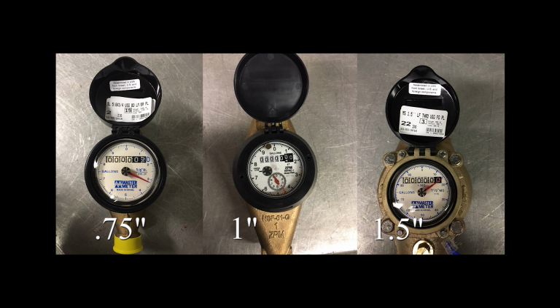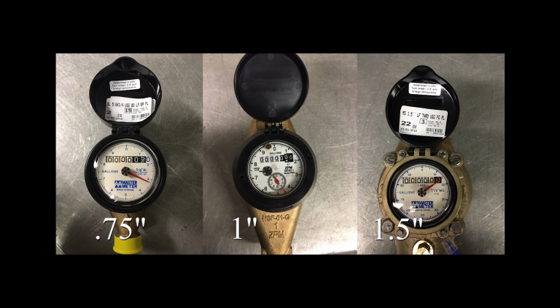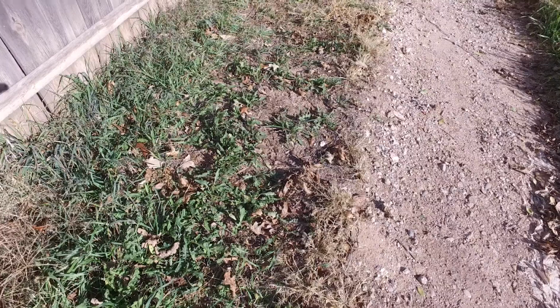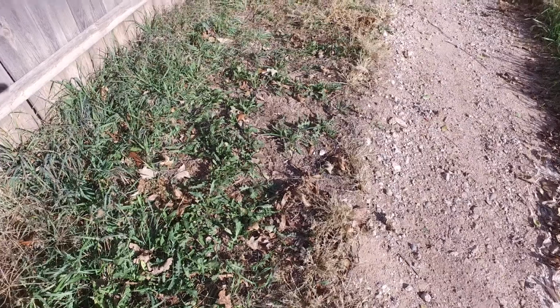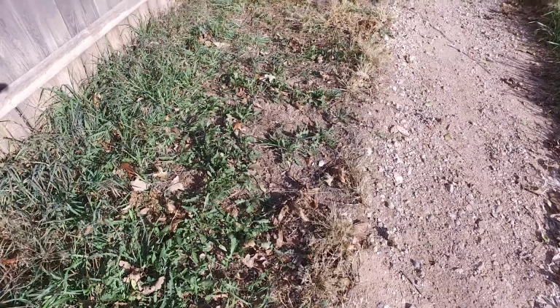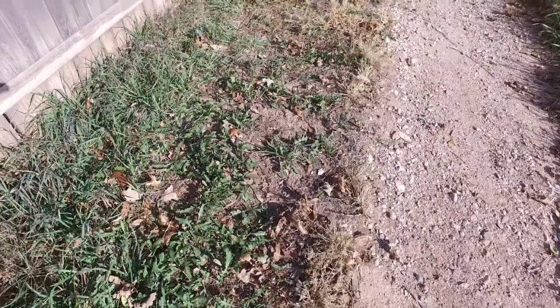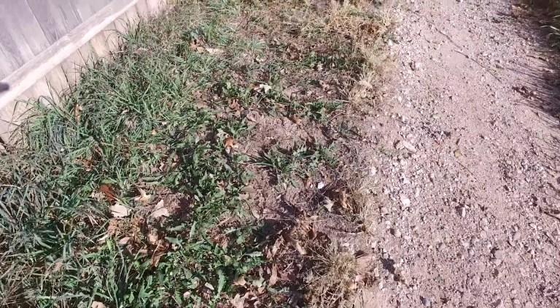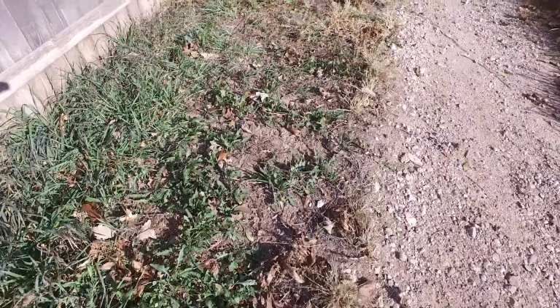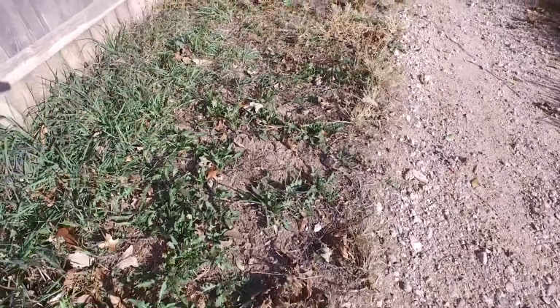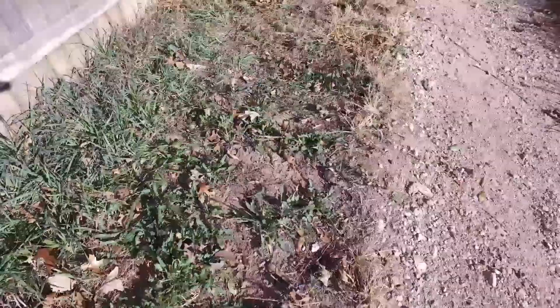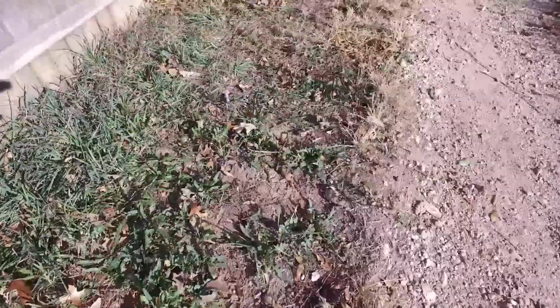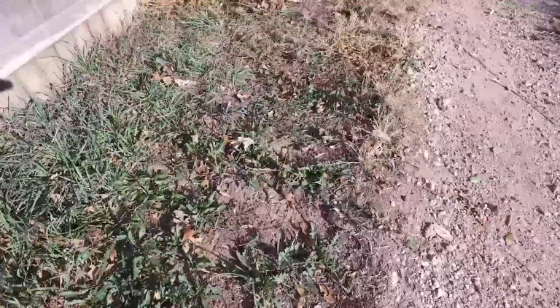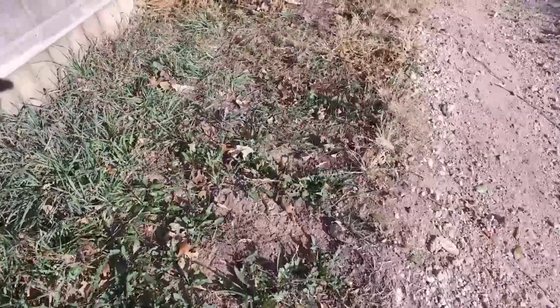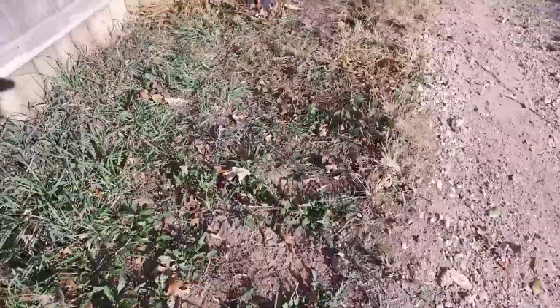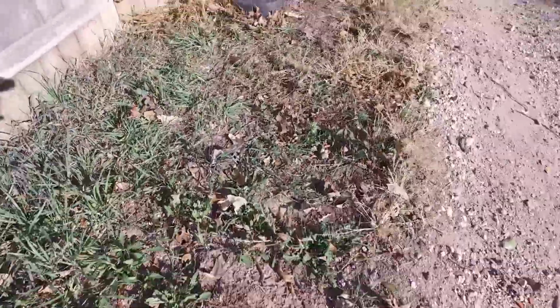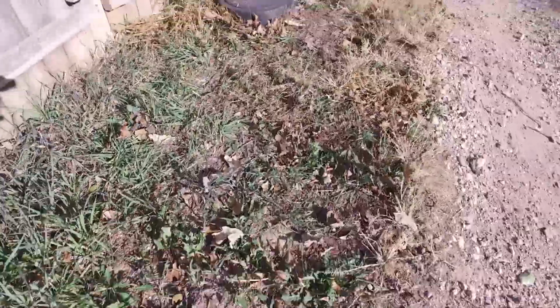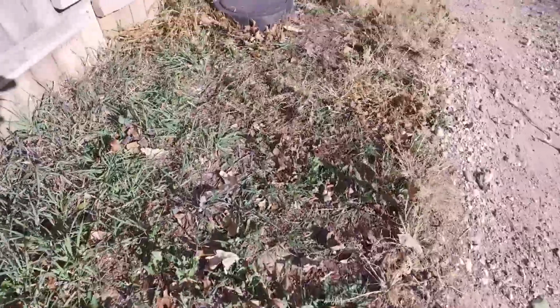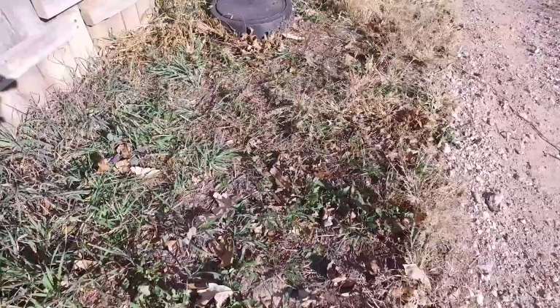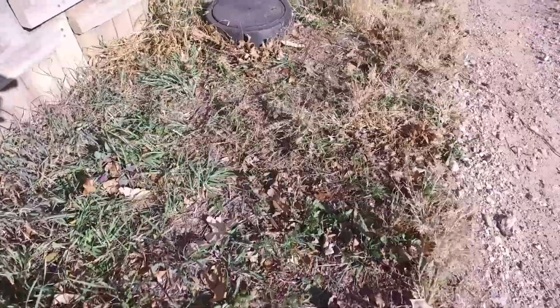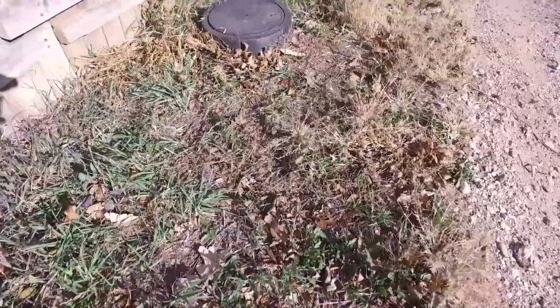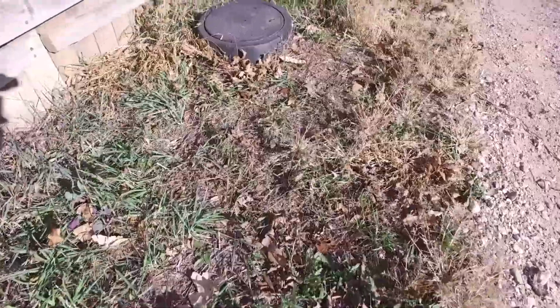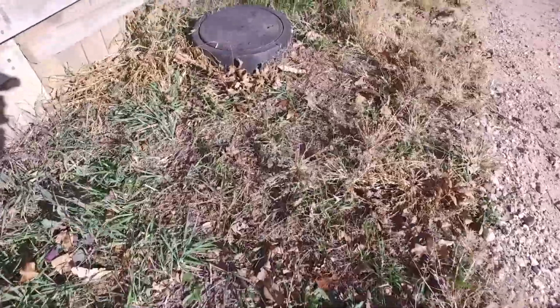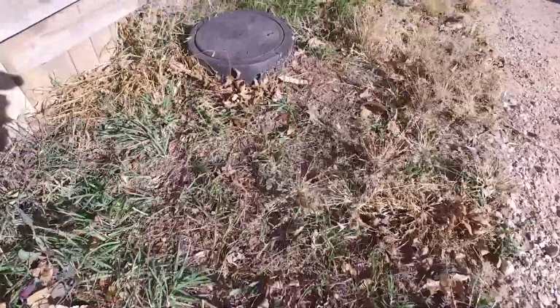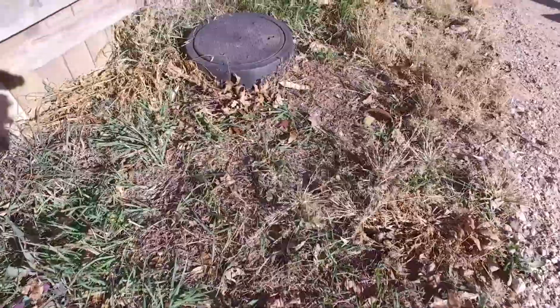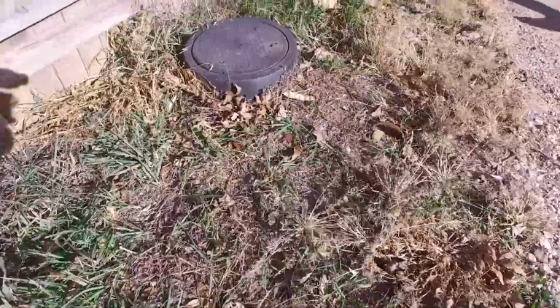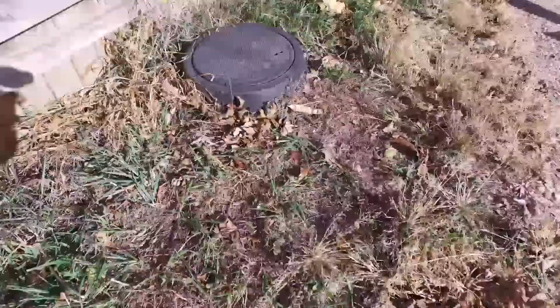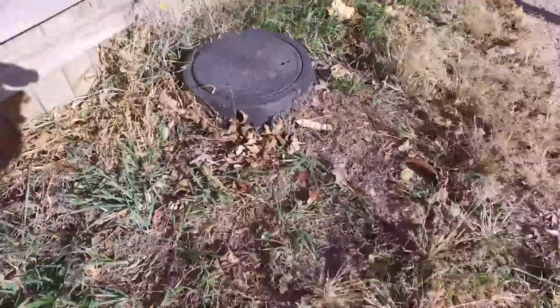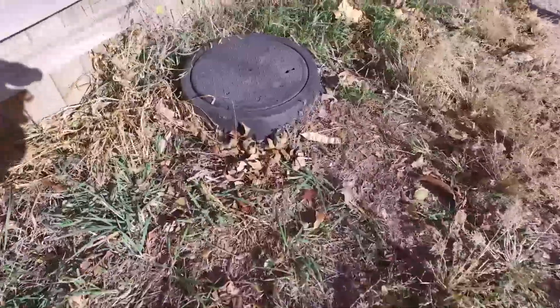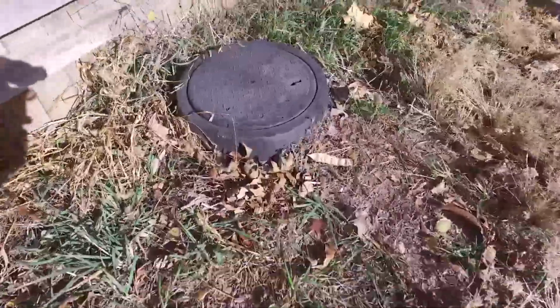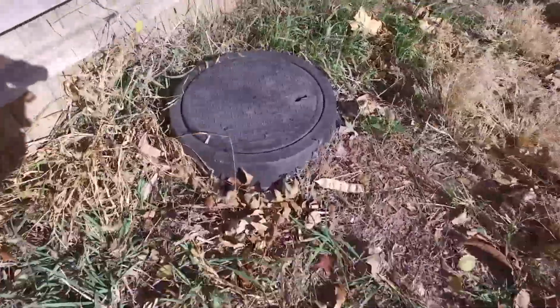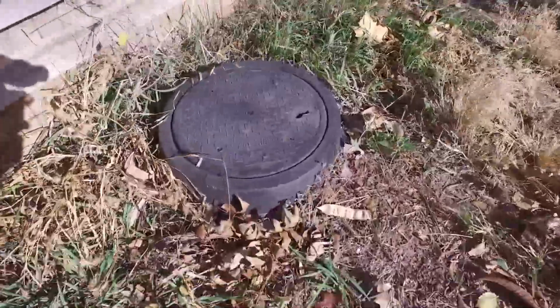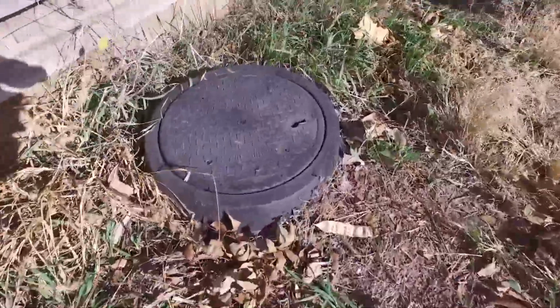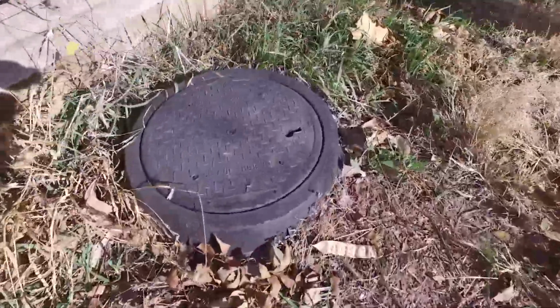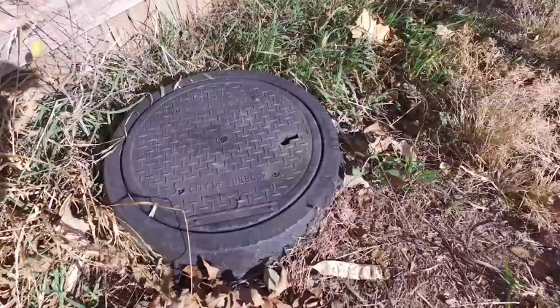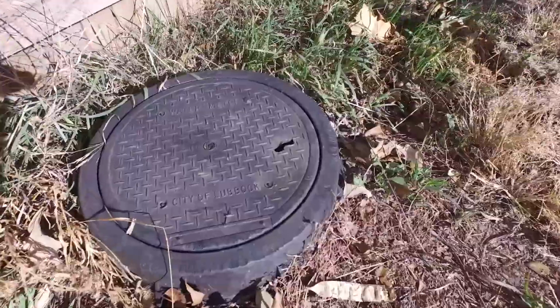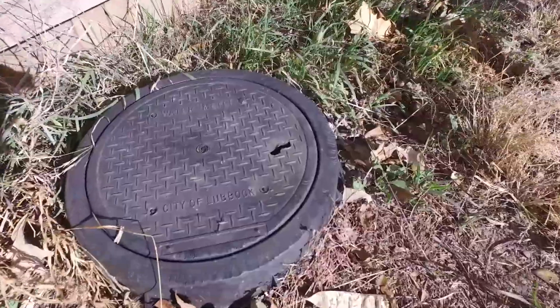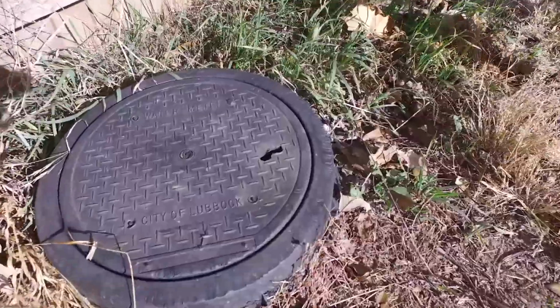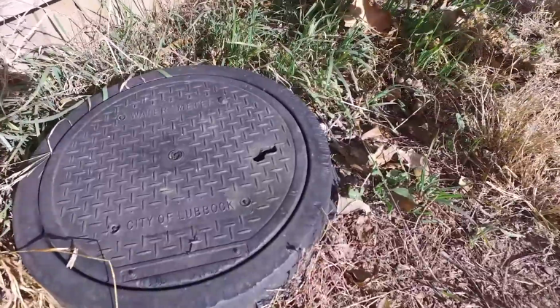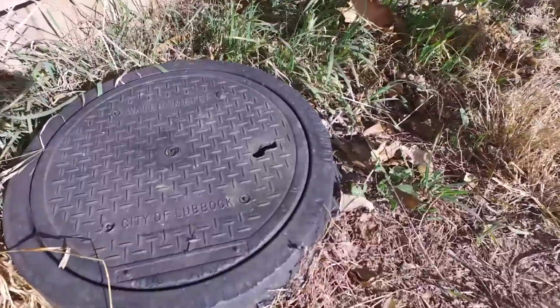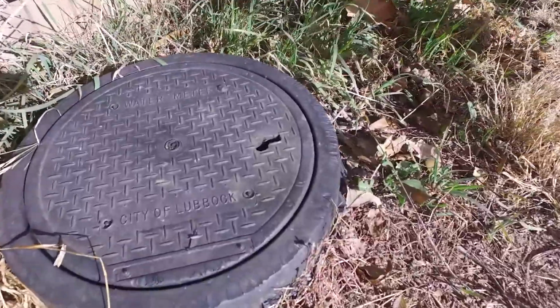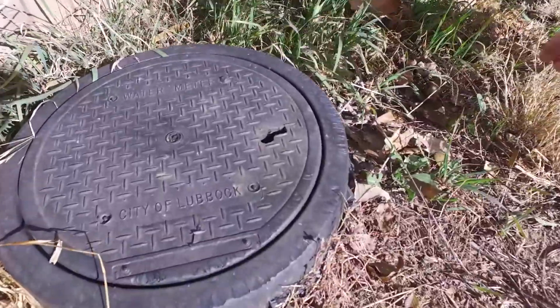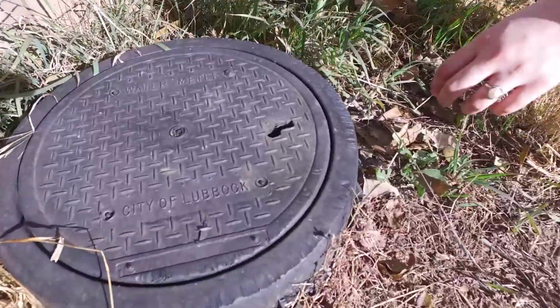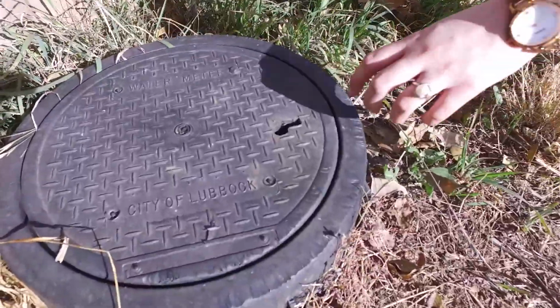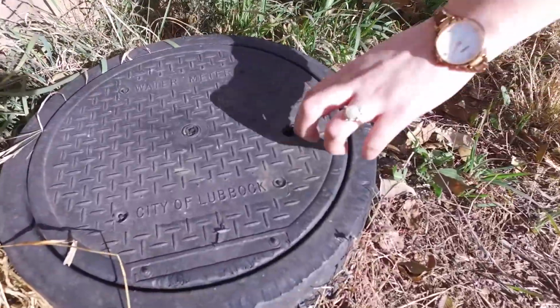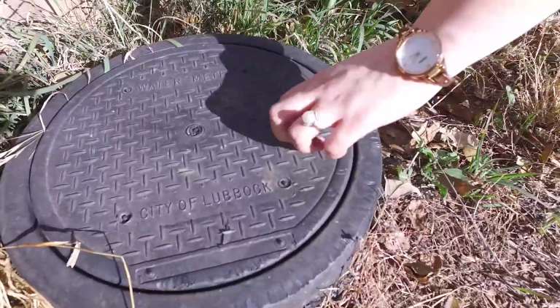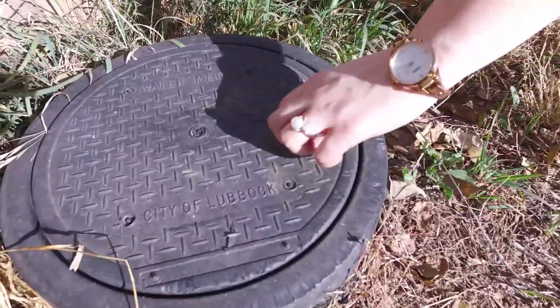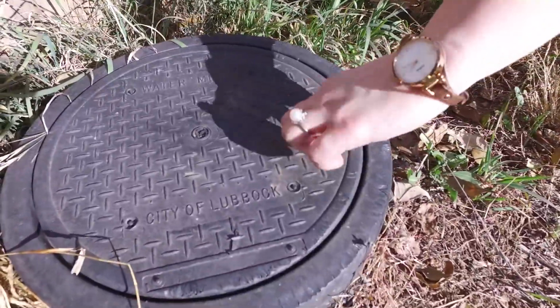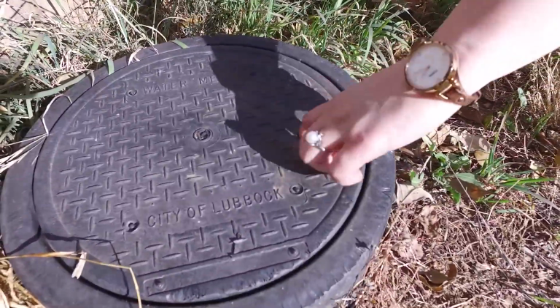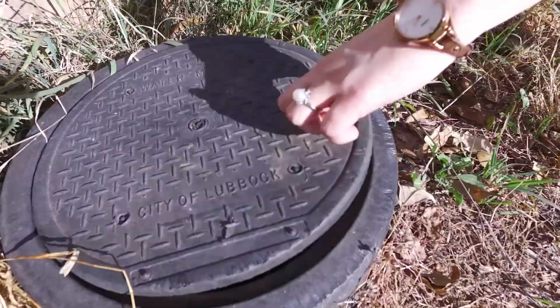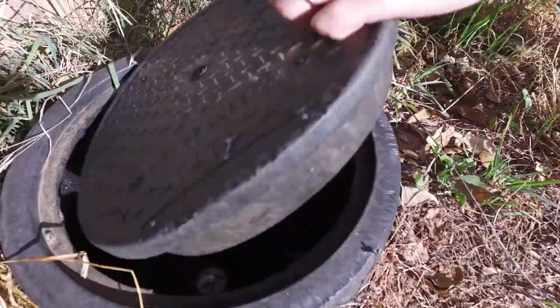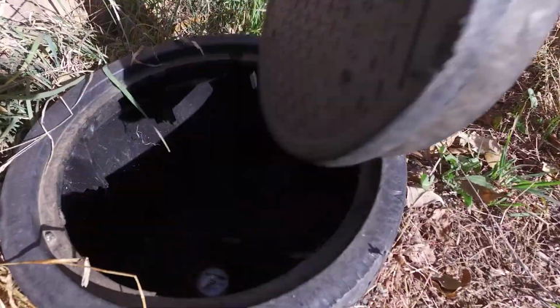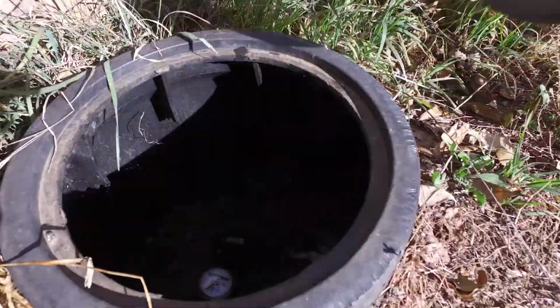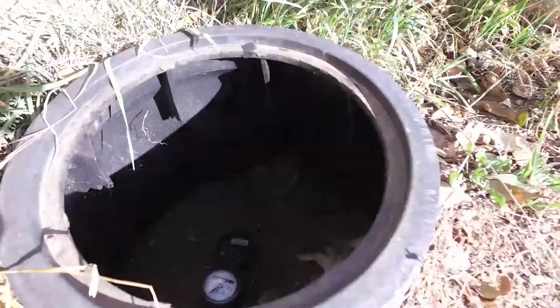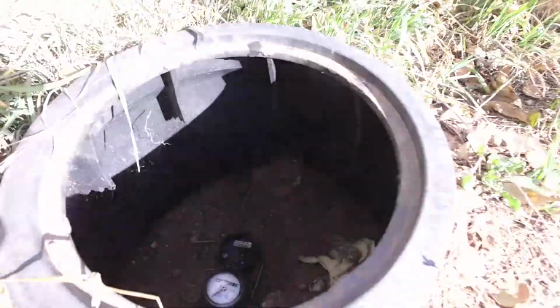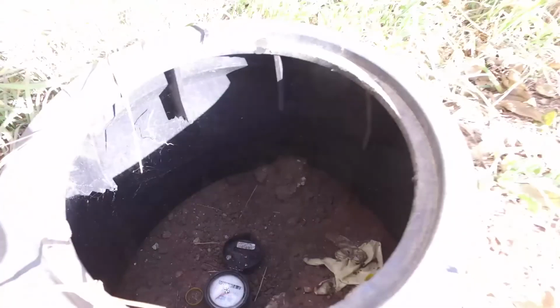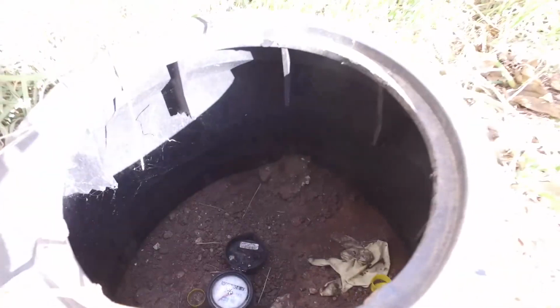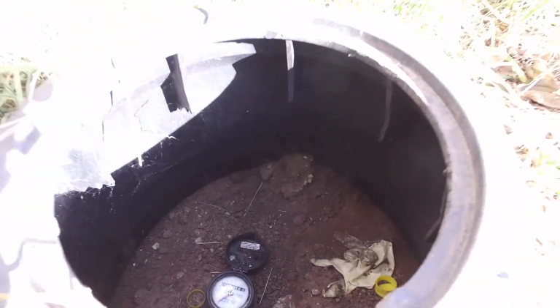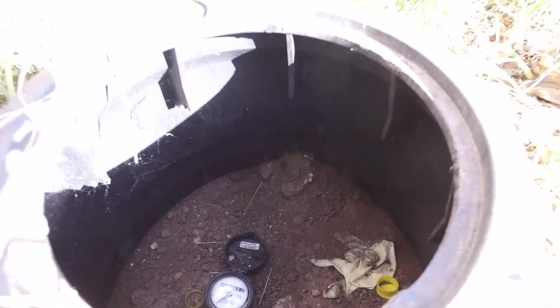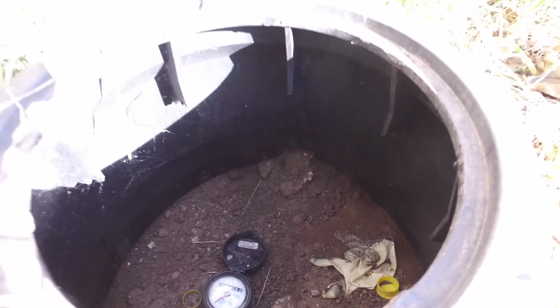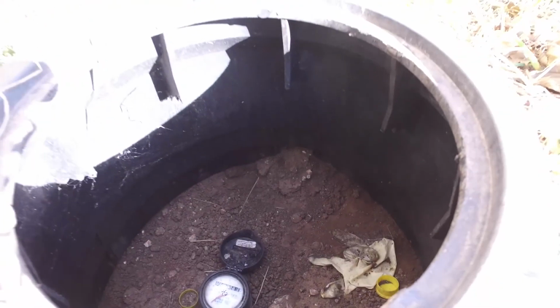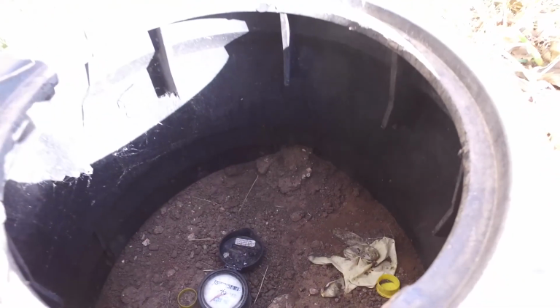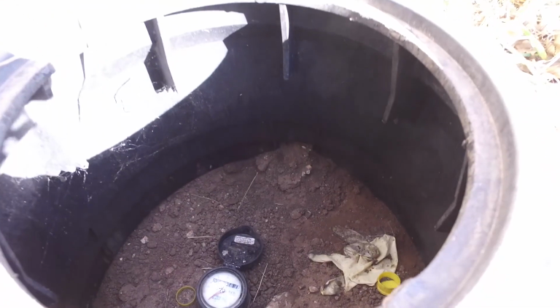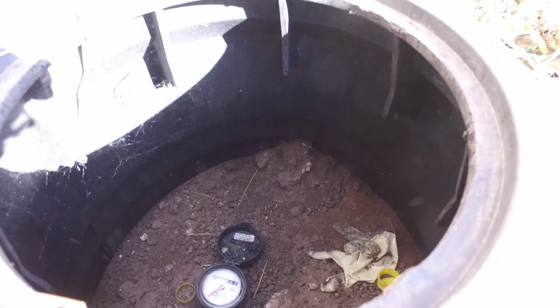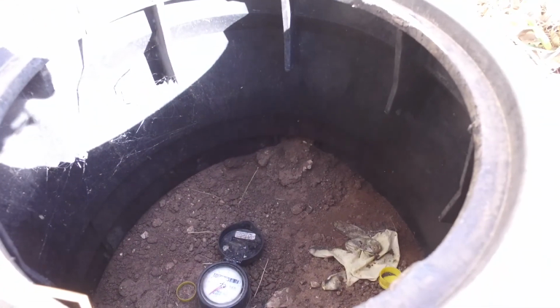If you are curious to know what size meter you have and how it works, head out to your alley and open your meter box.